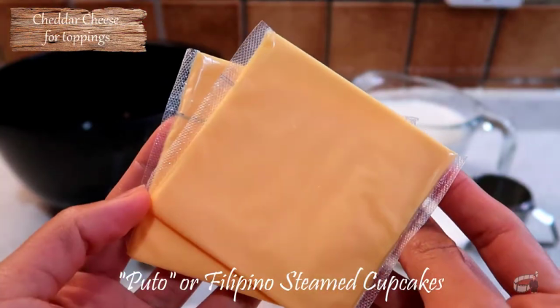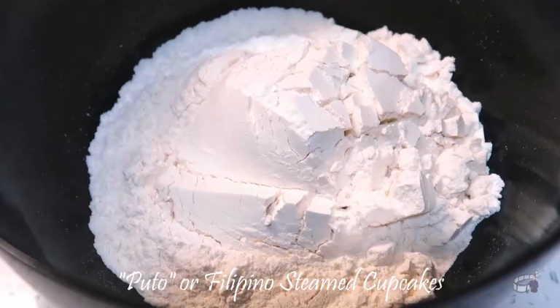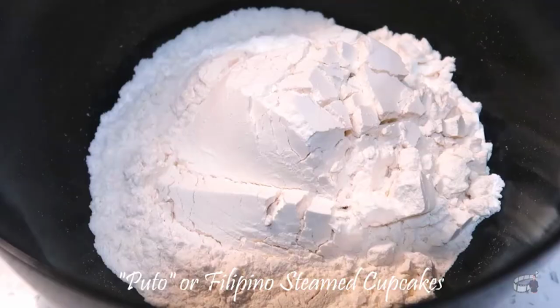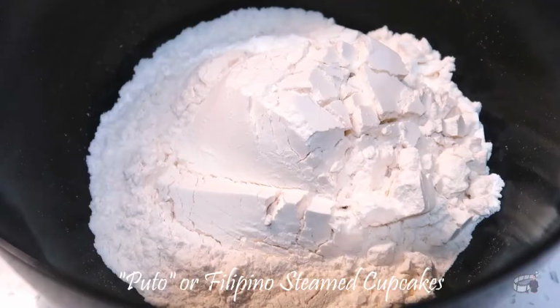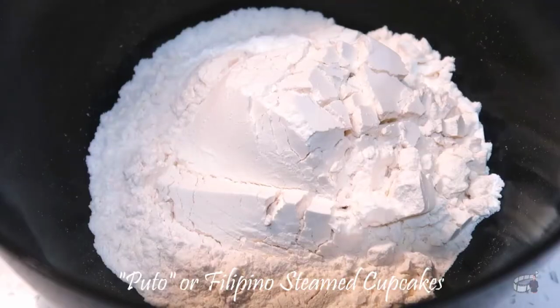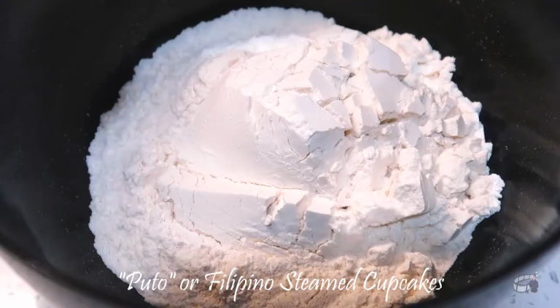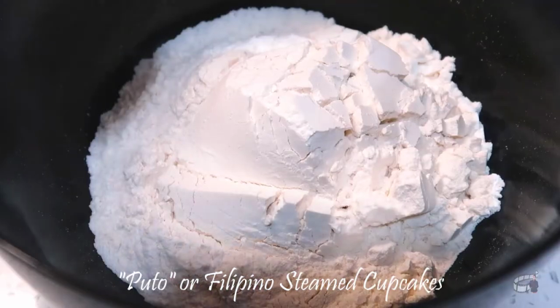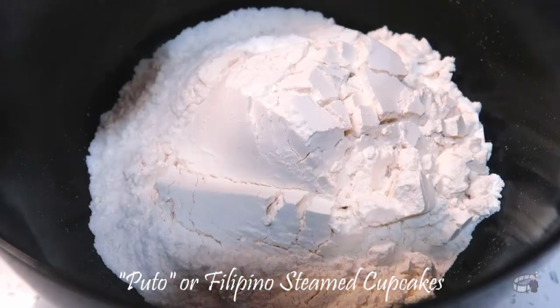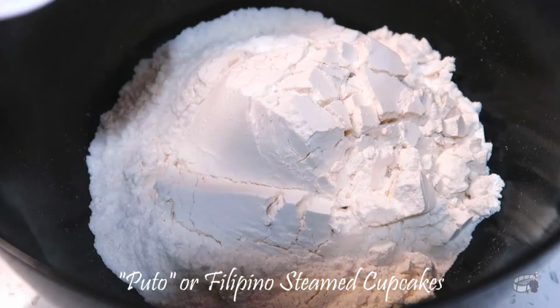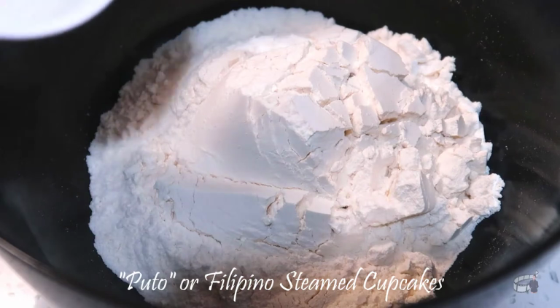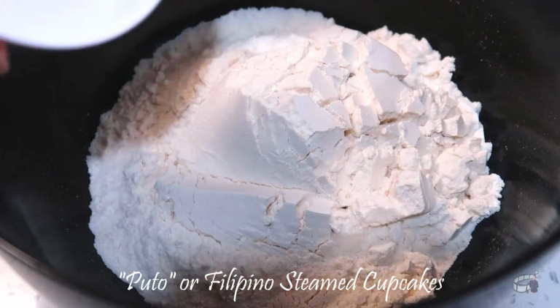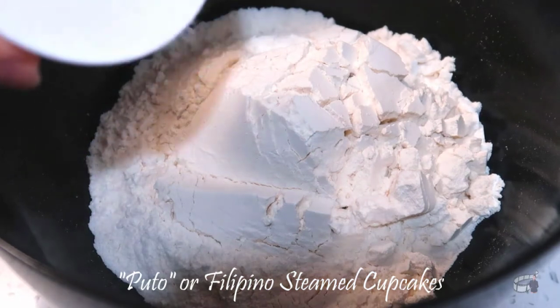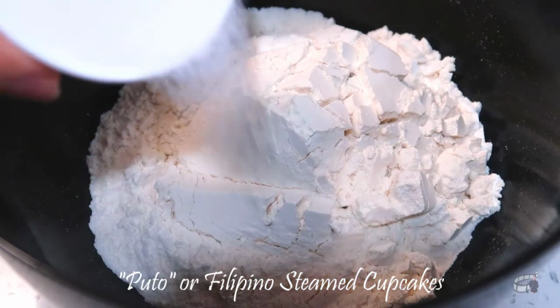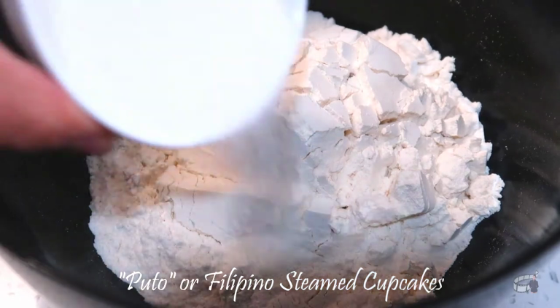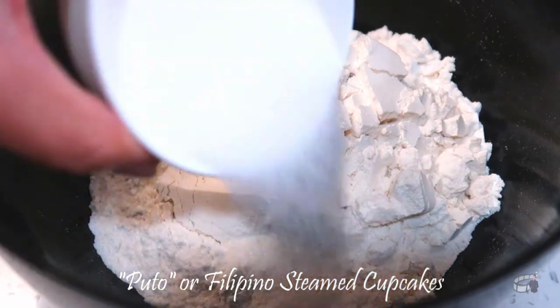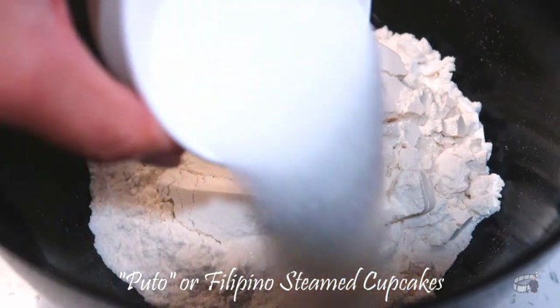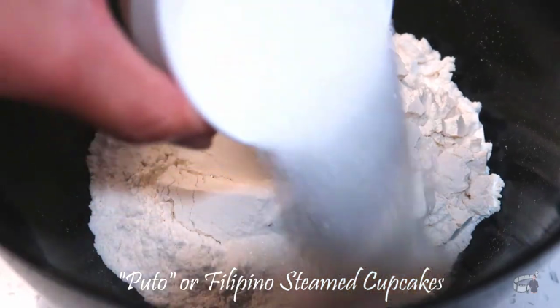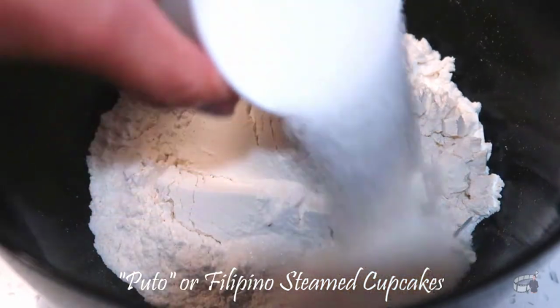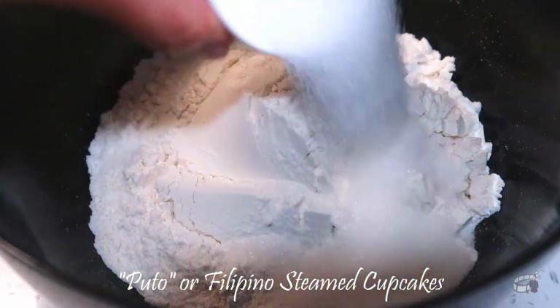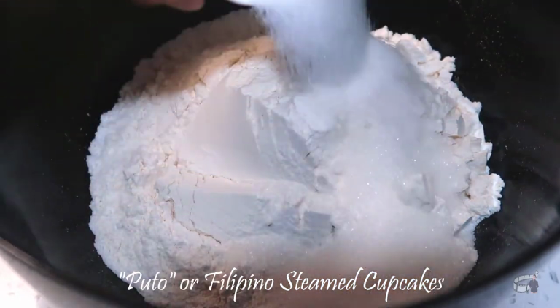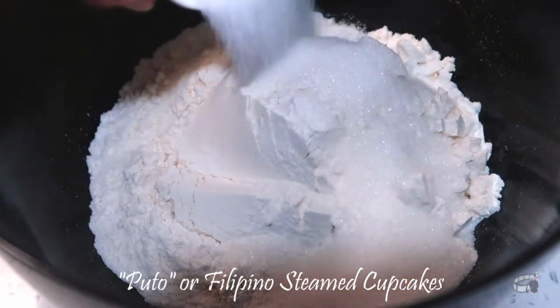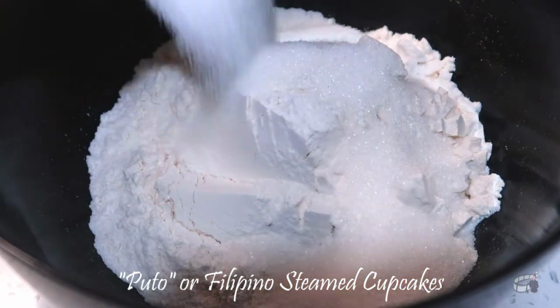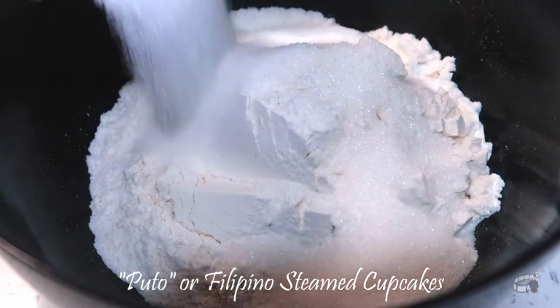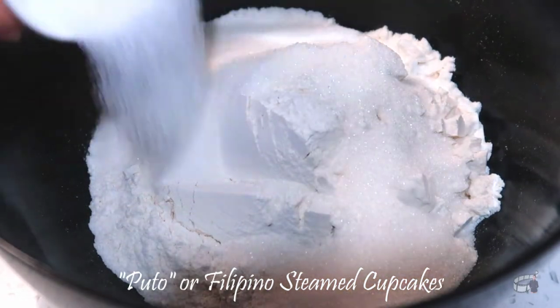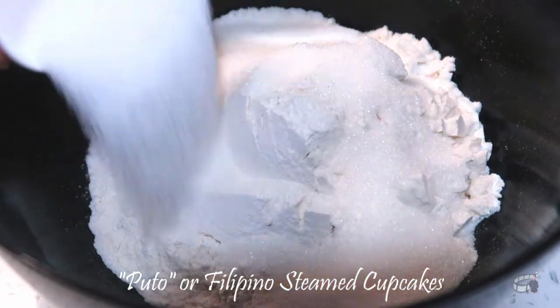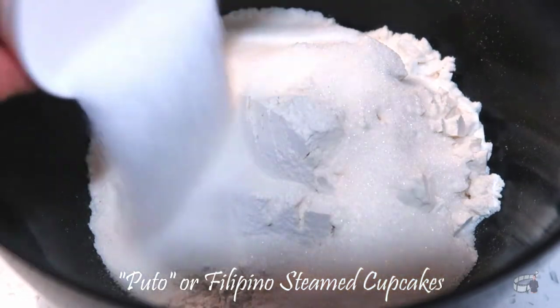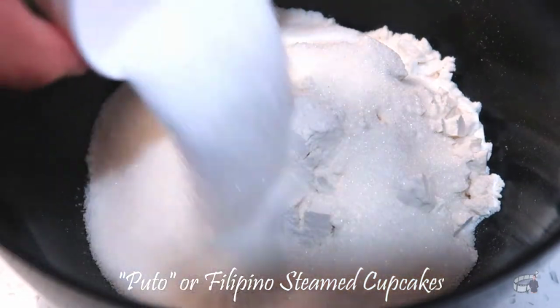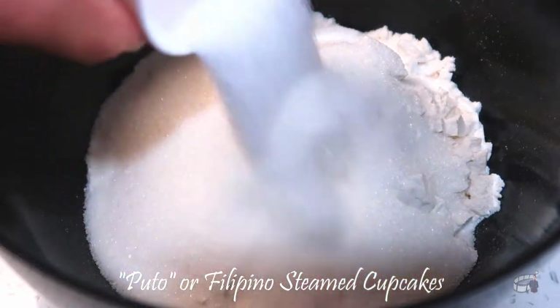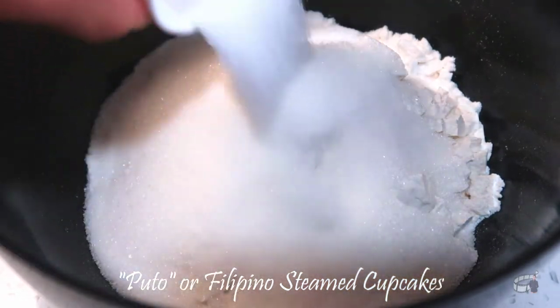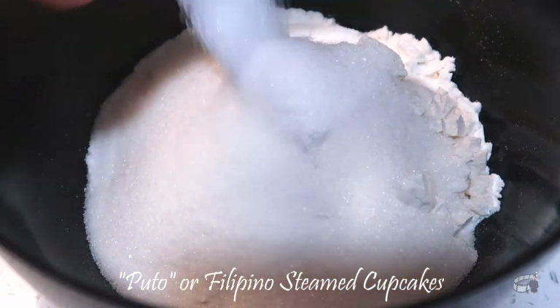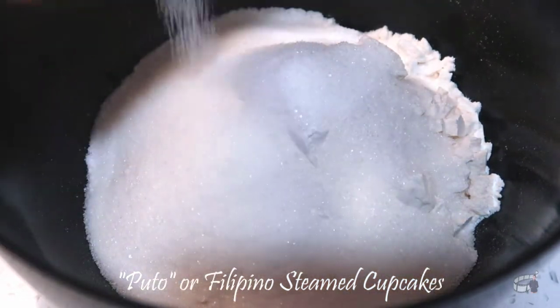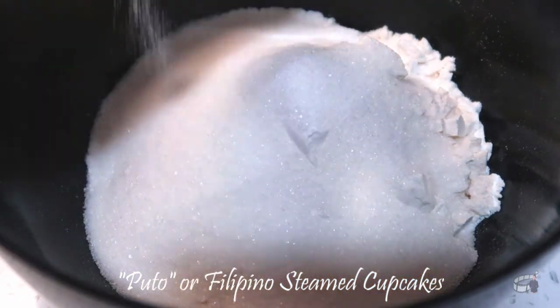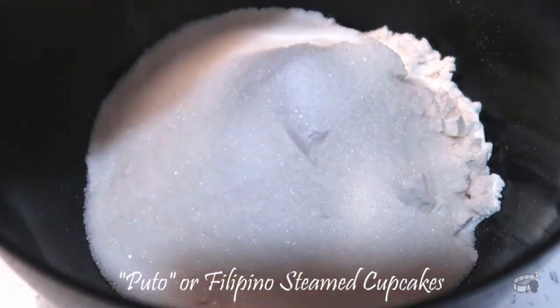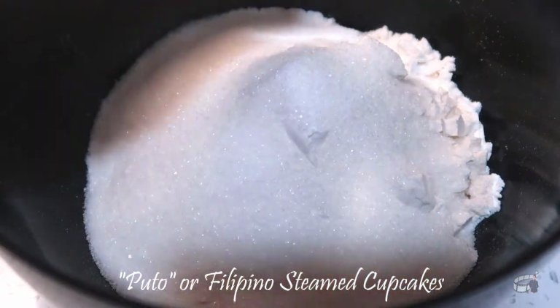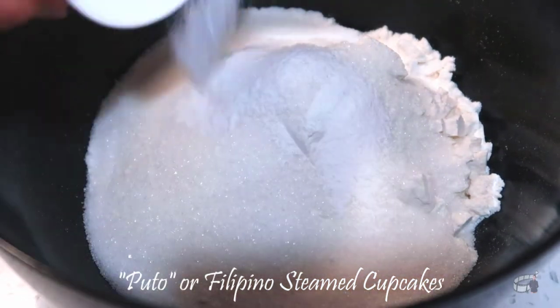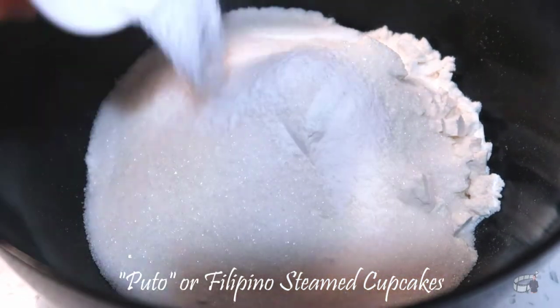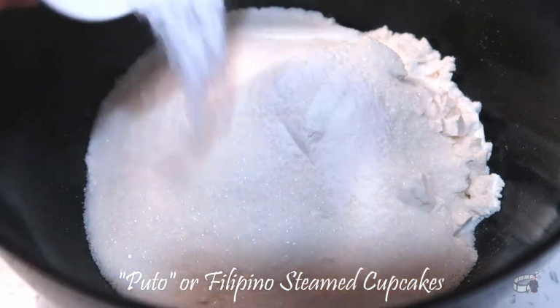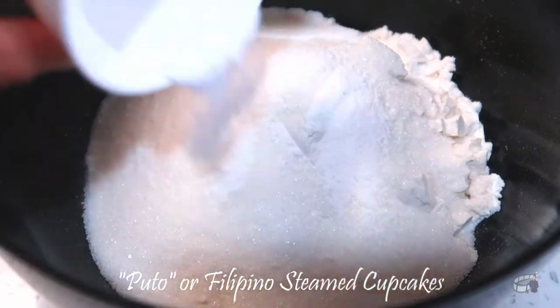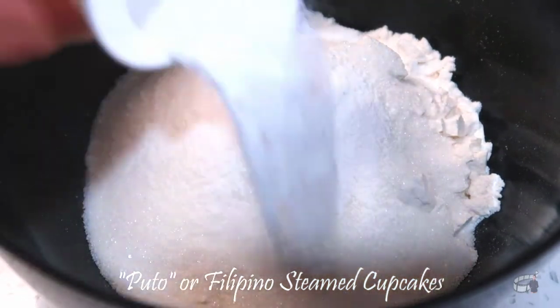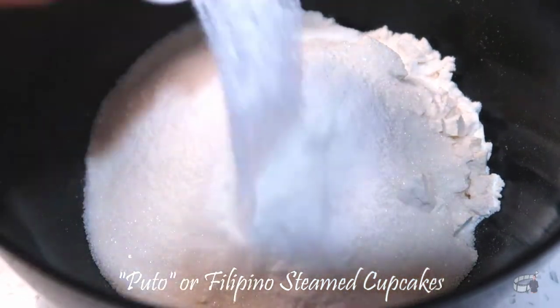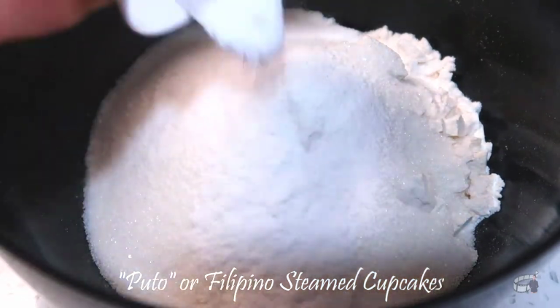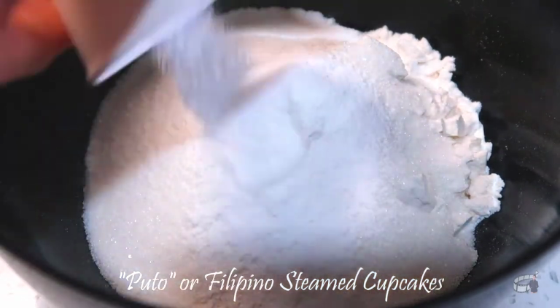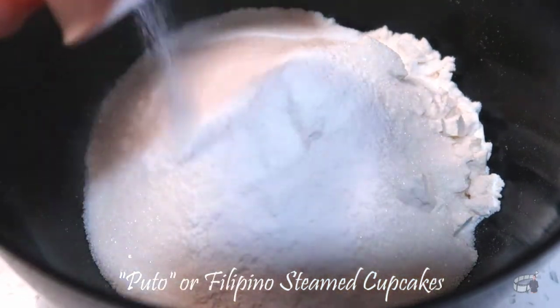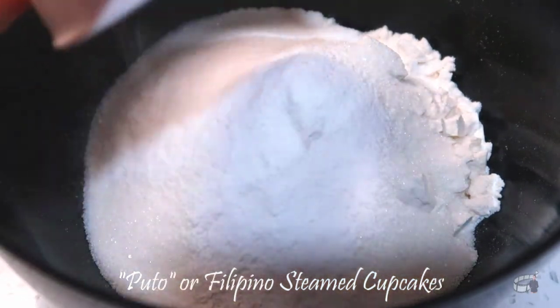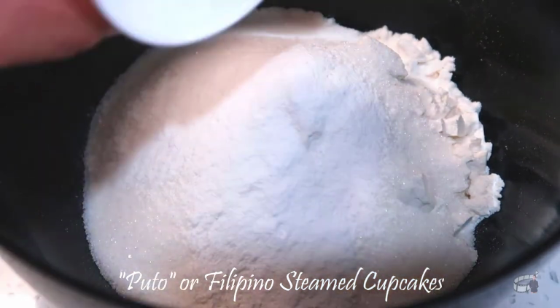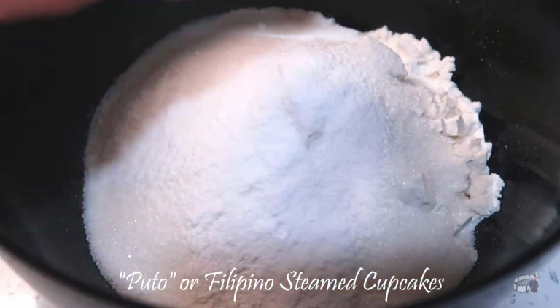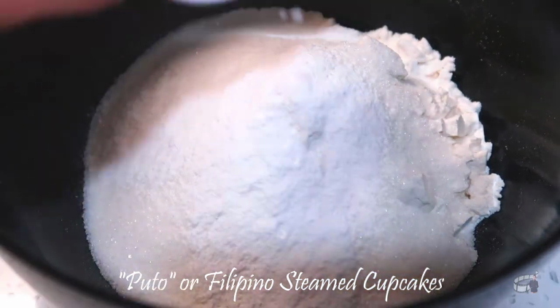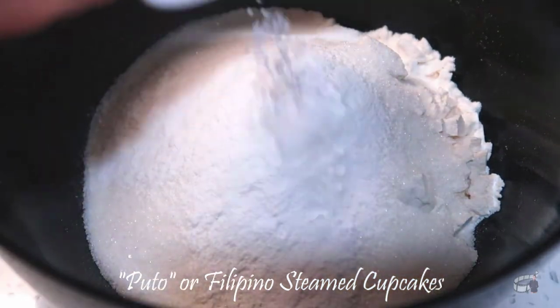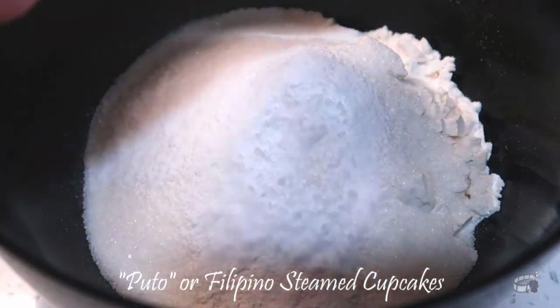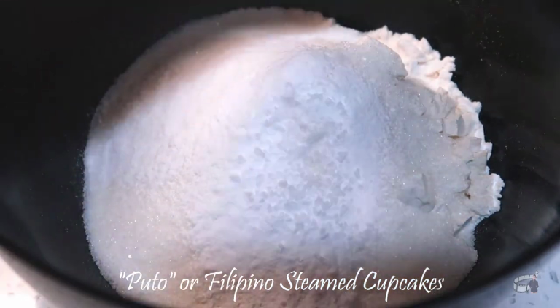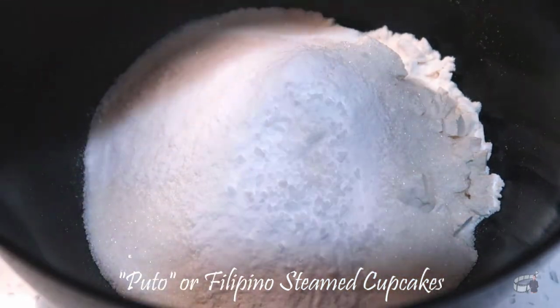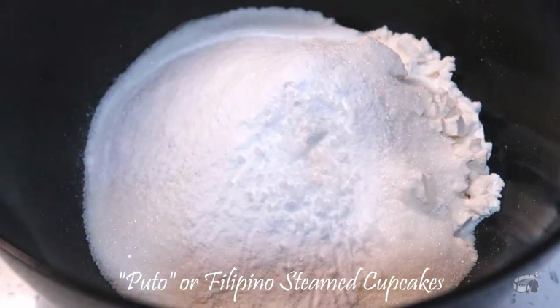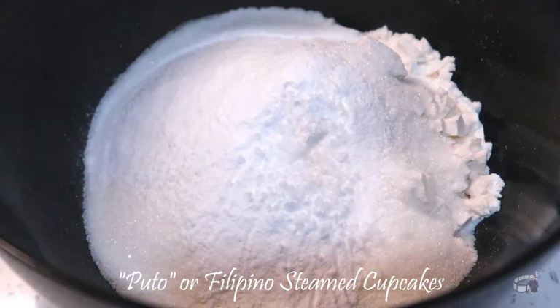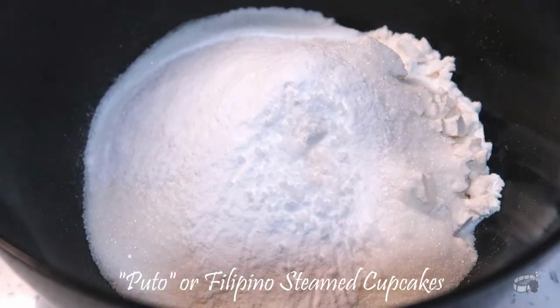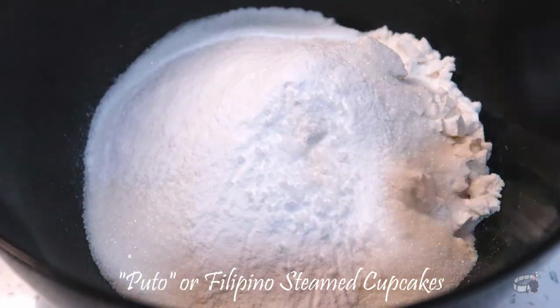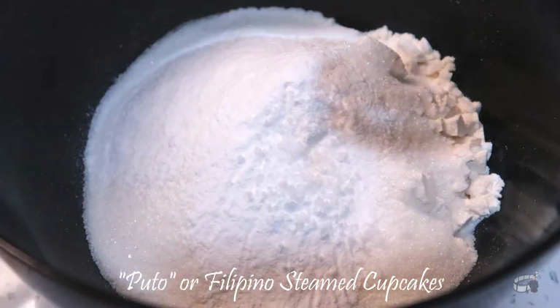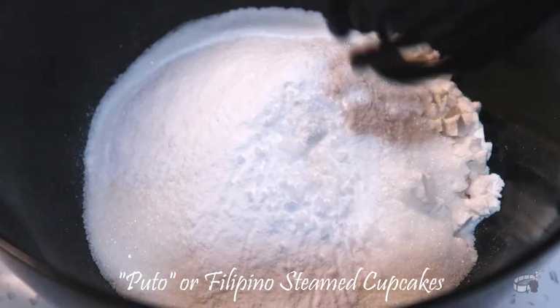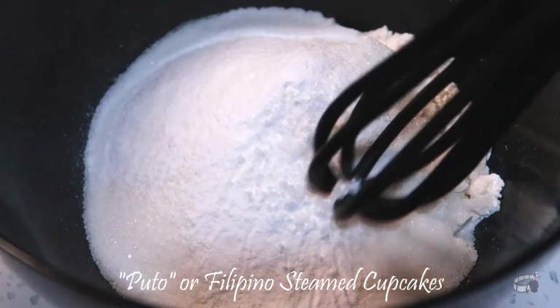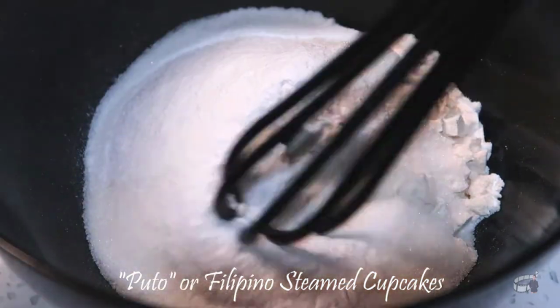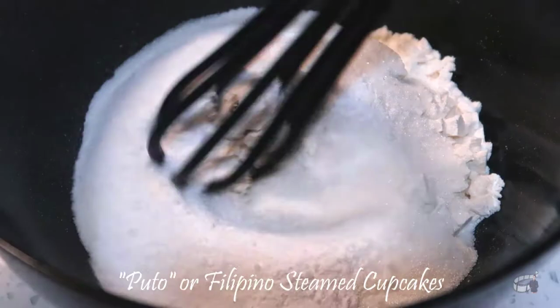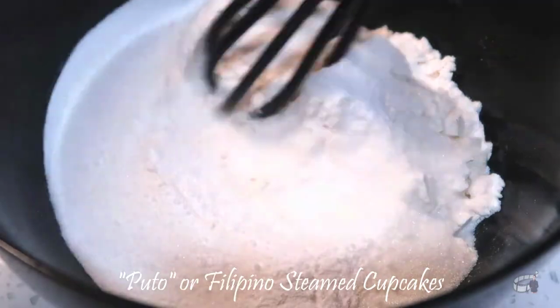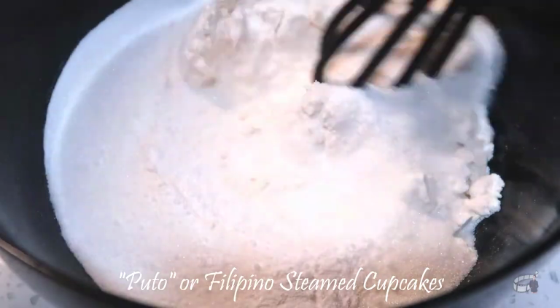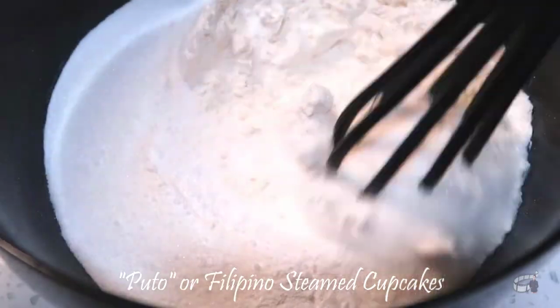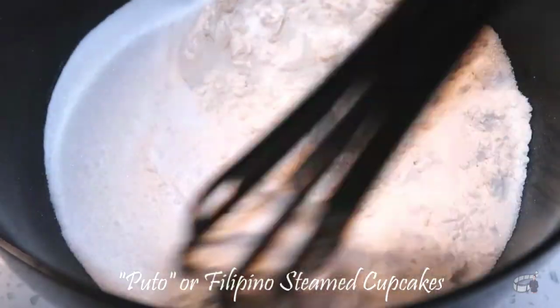Combine all the dry ingredients — flour, sugar, baking powder, and salt. Whisk well and set aside.